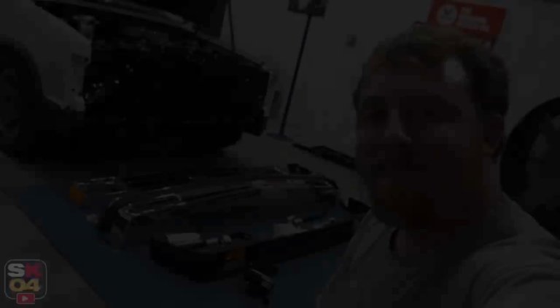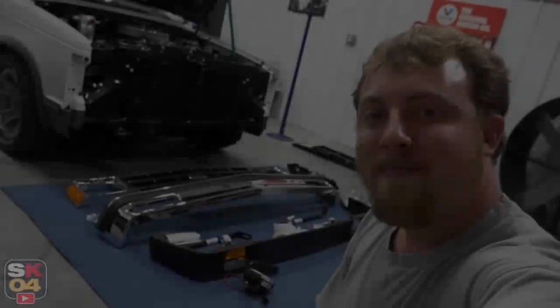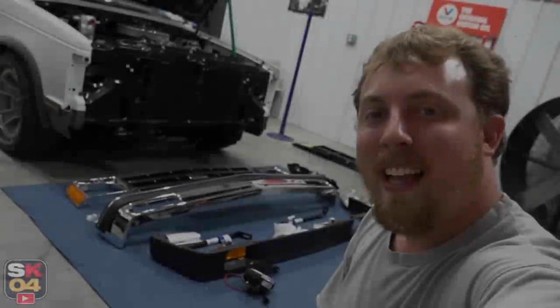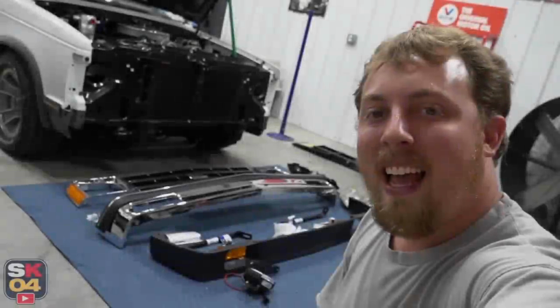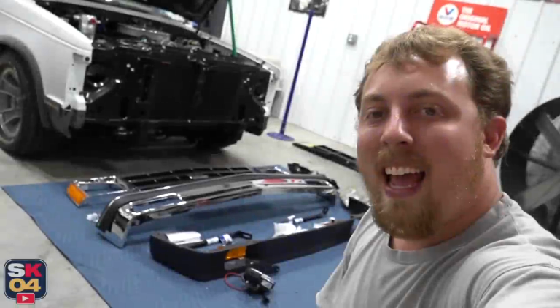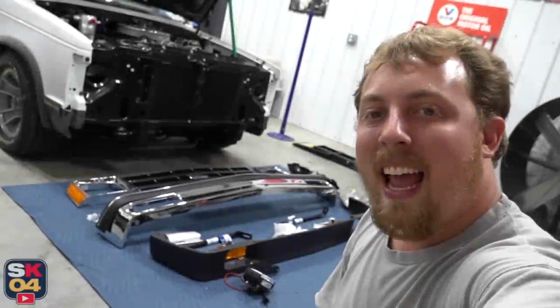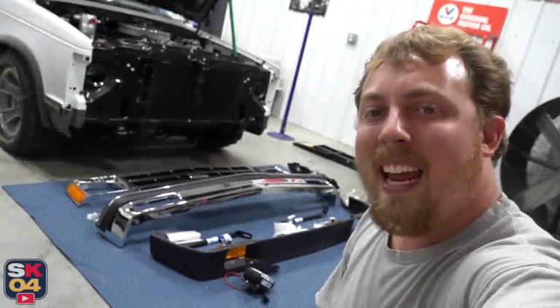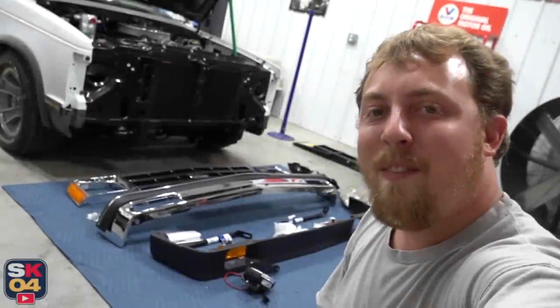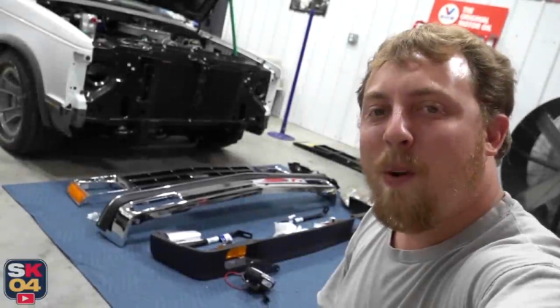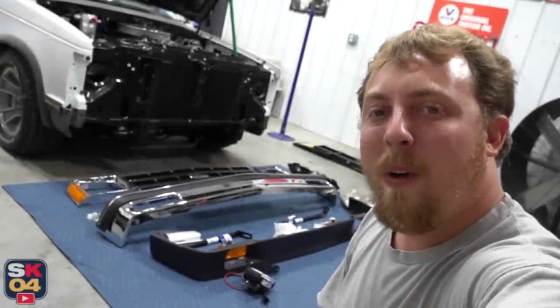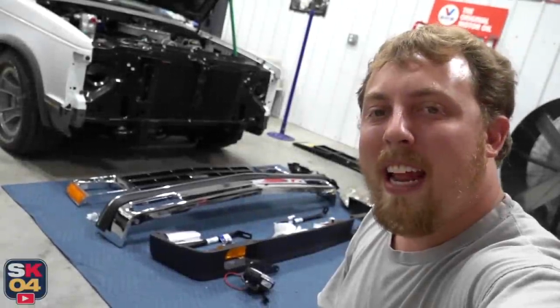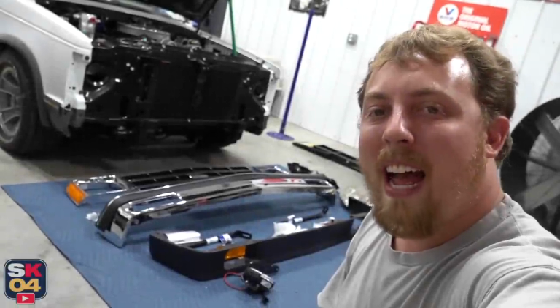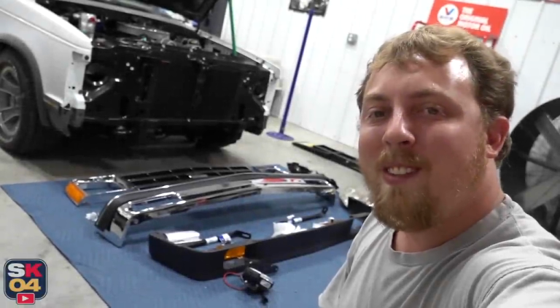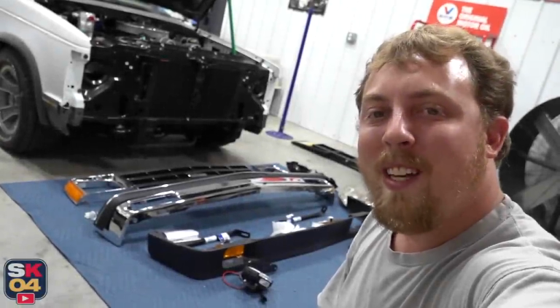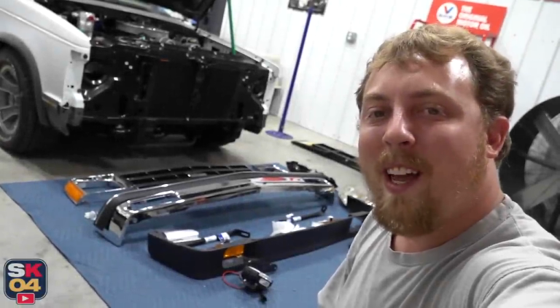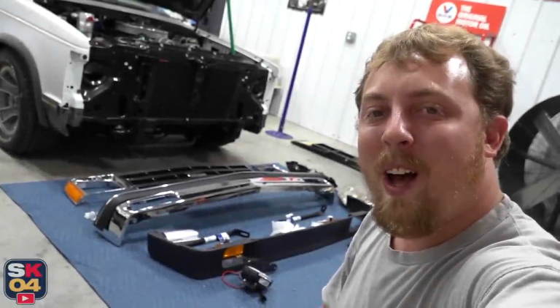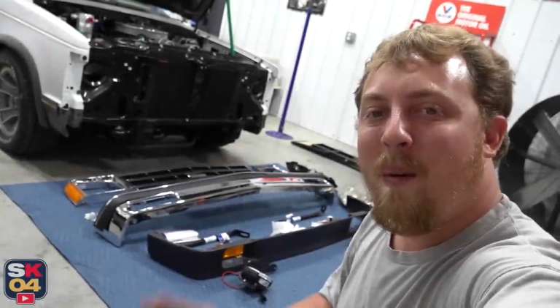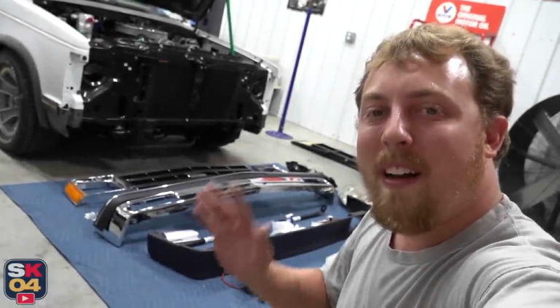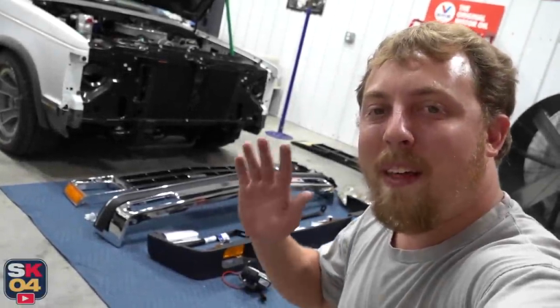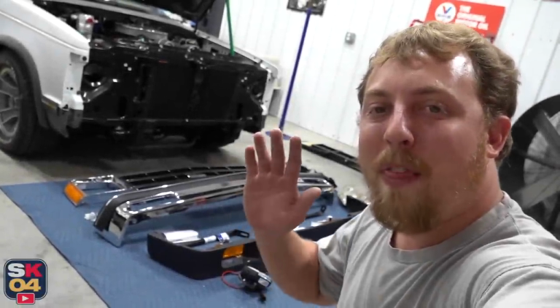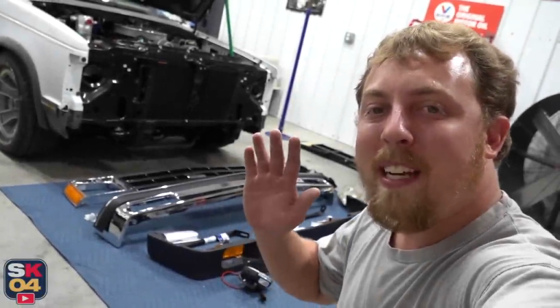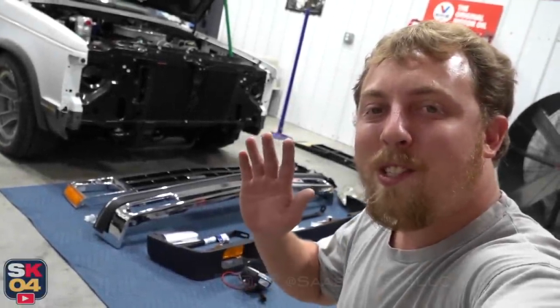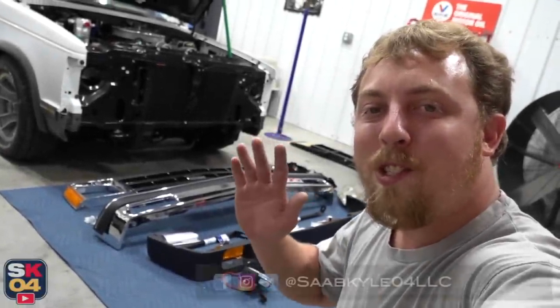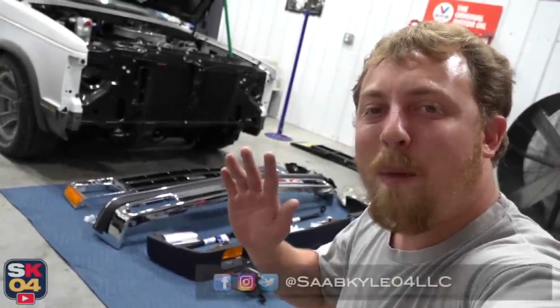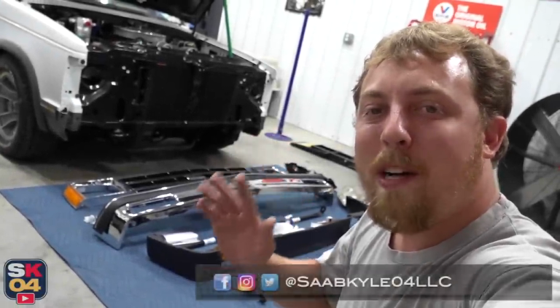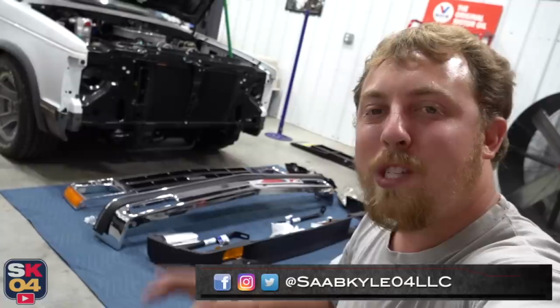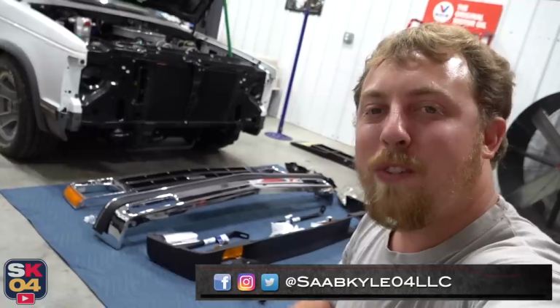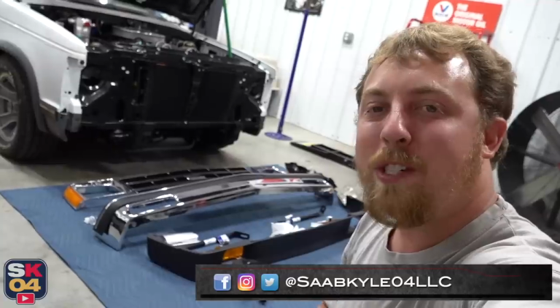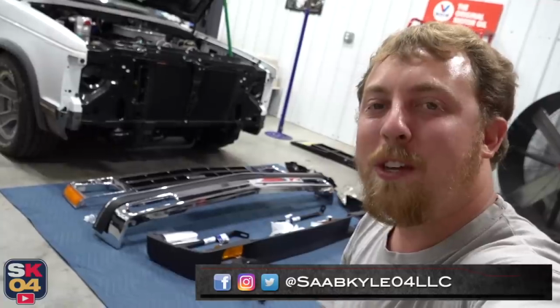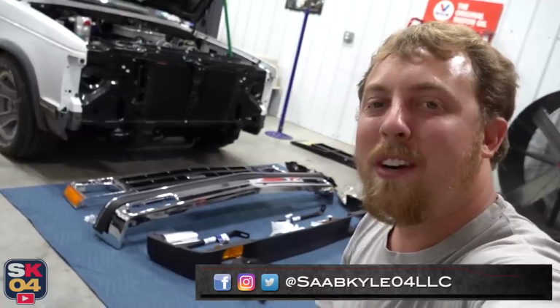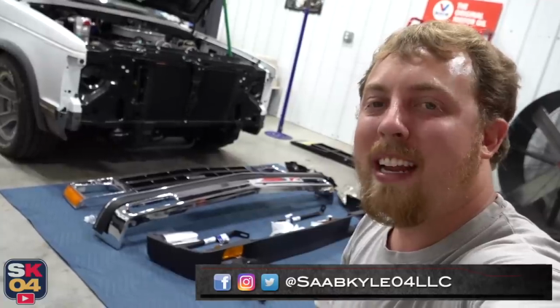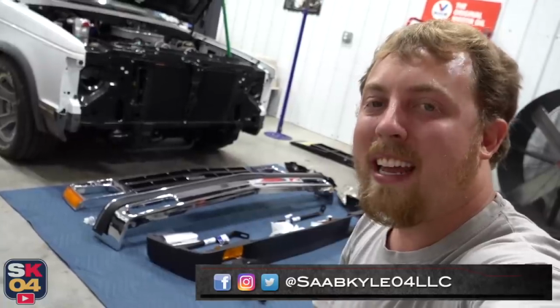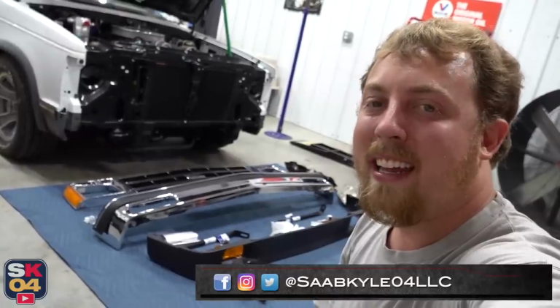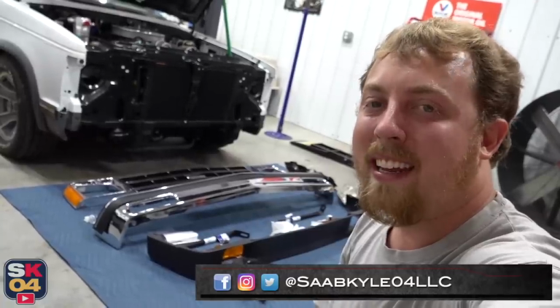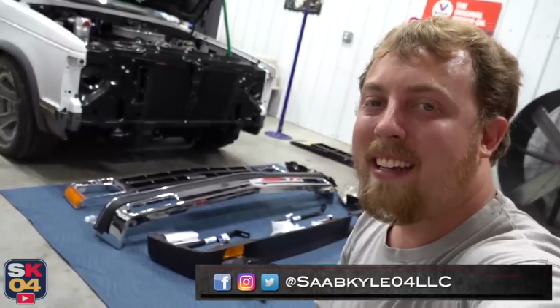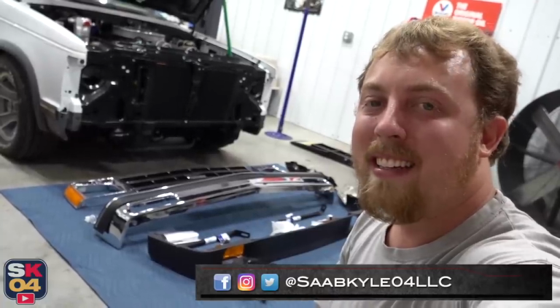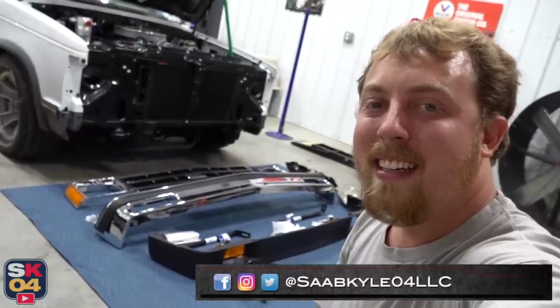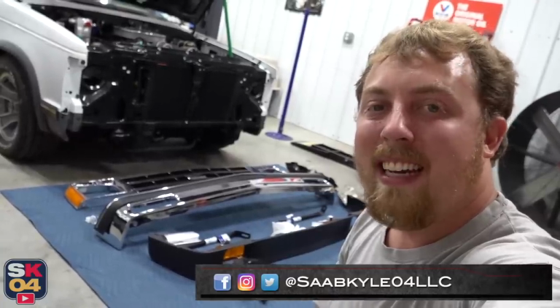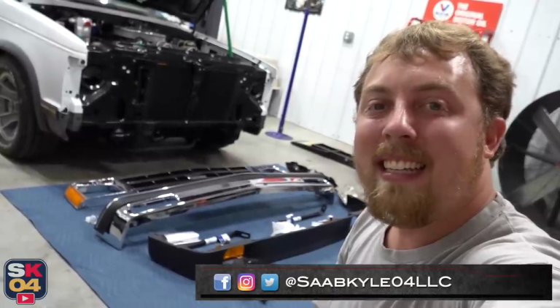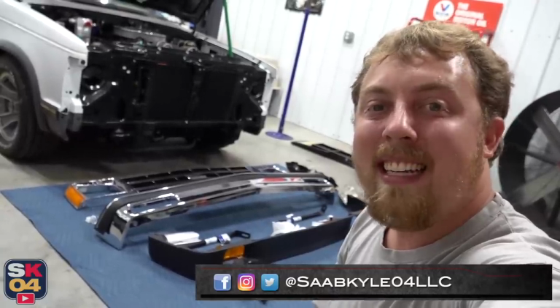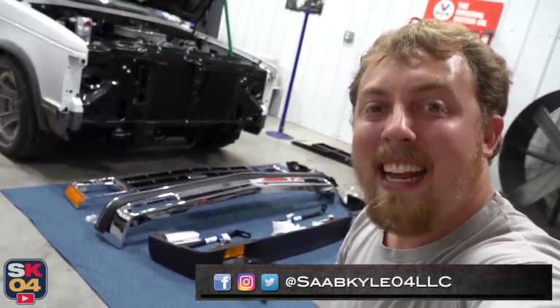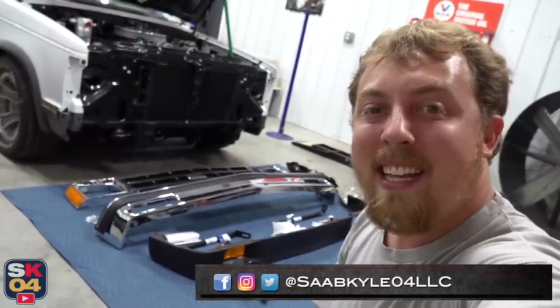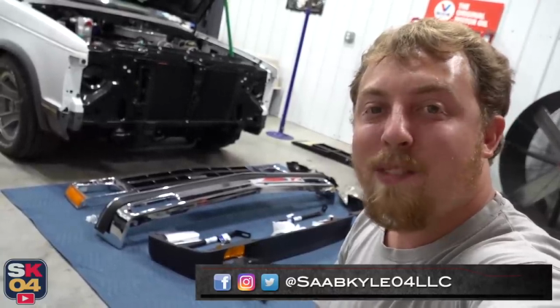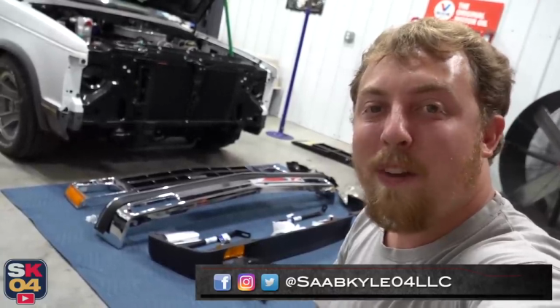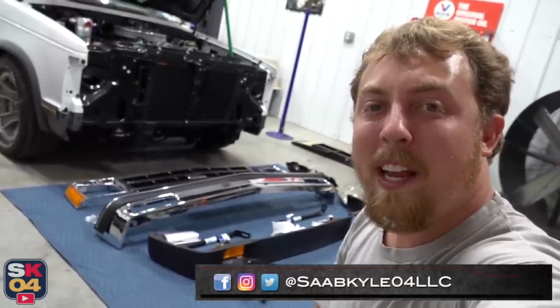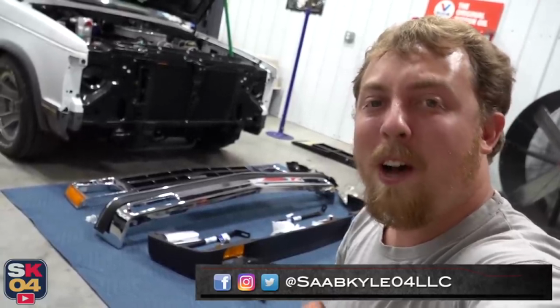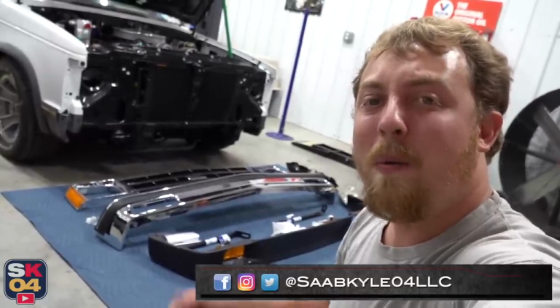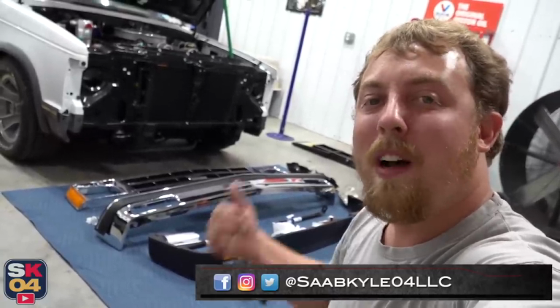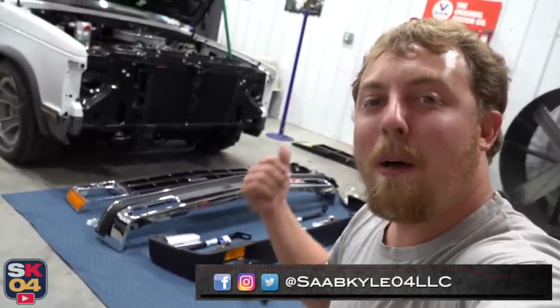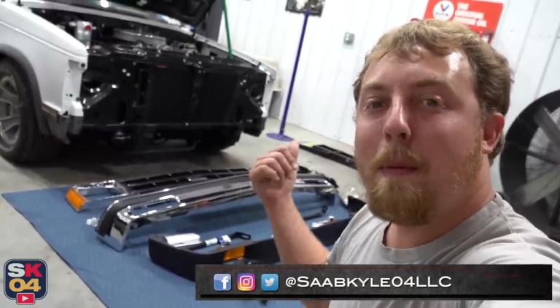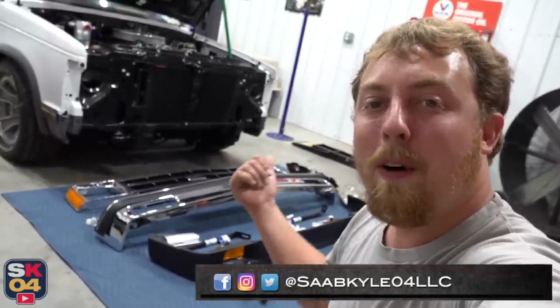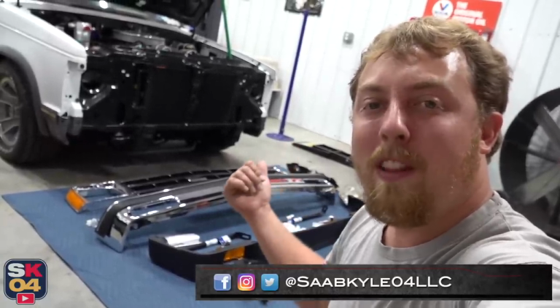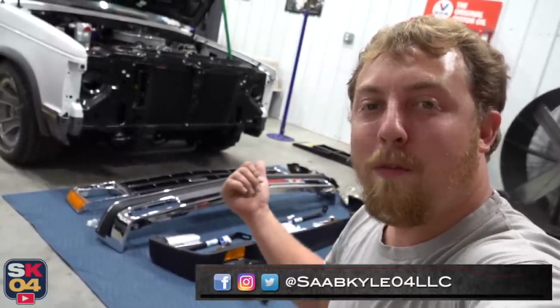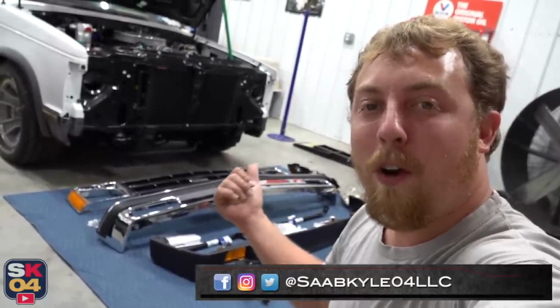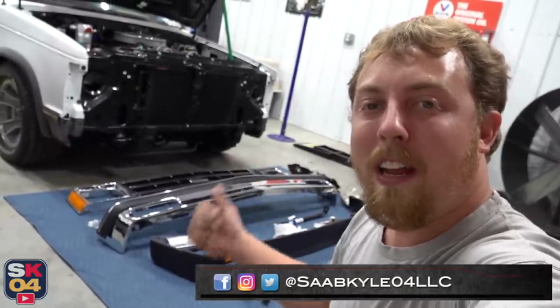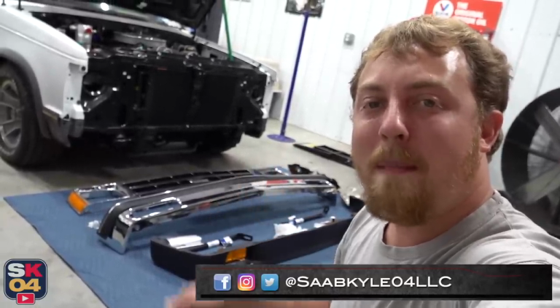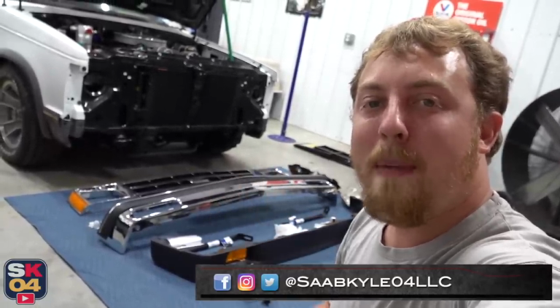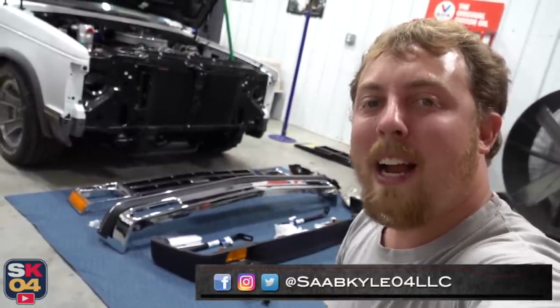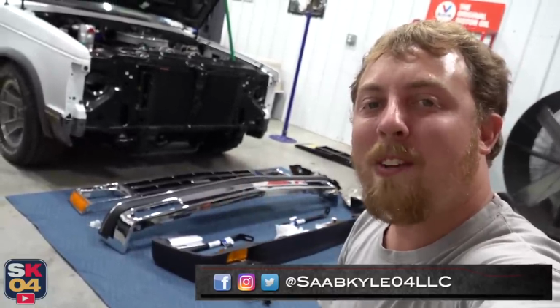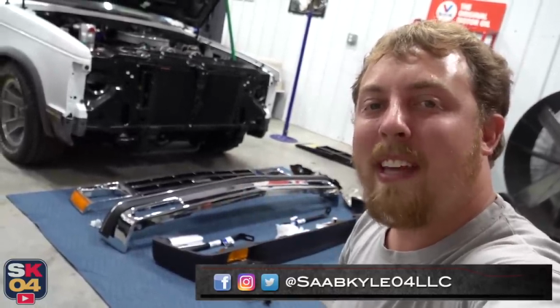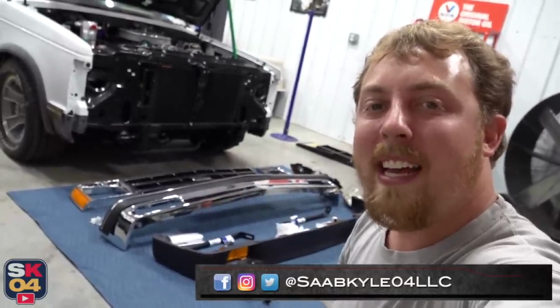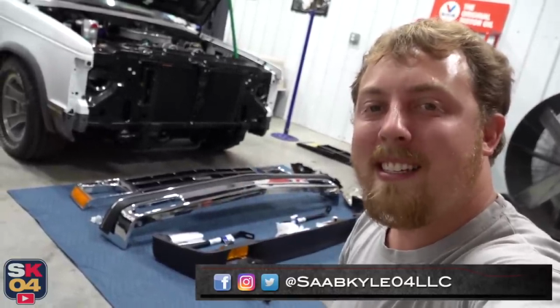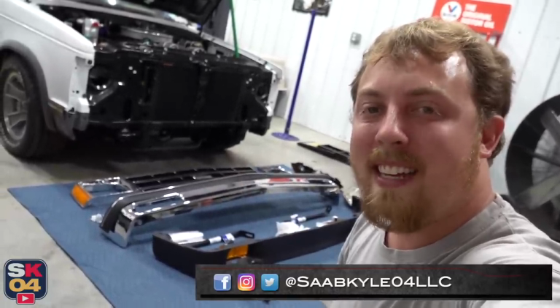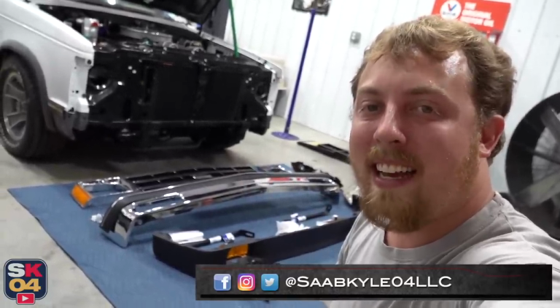Hey everyone, how's it going? Thanks so much for tuning in. In today's video, I'll be putting the front end back on the S10.